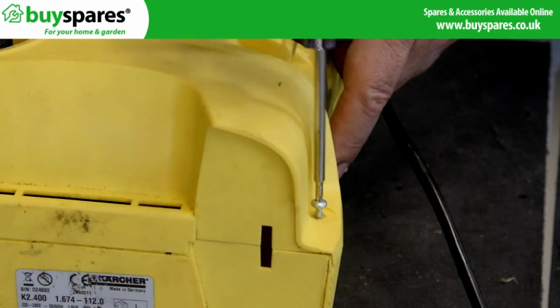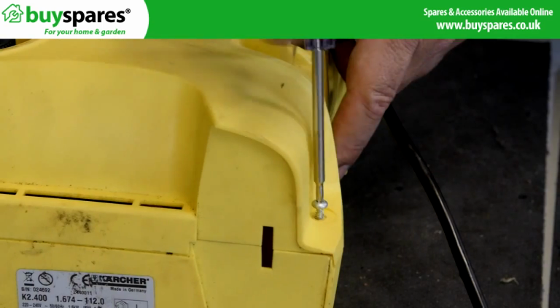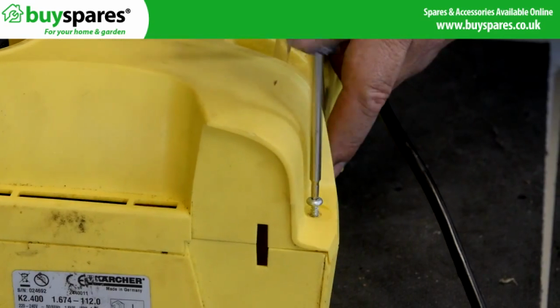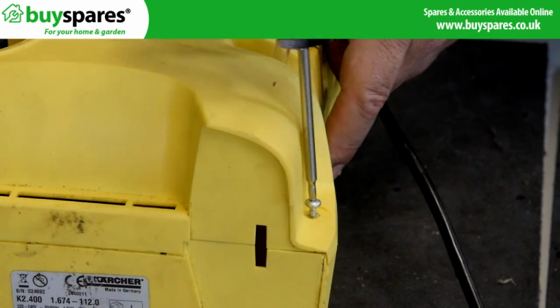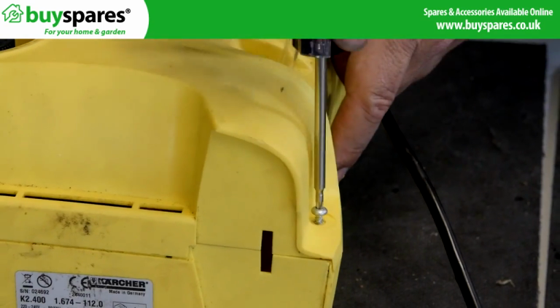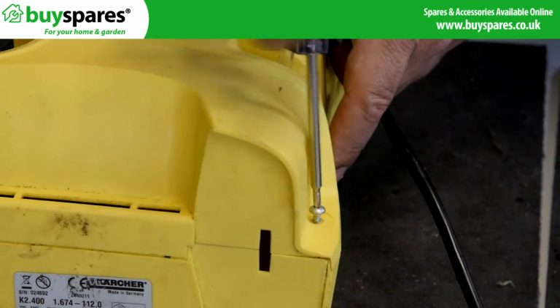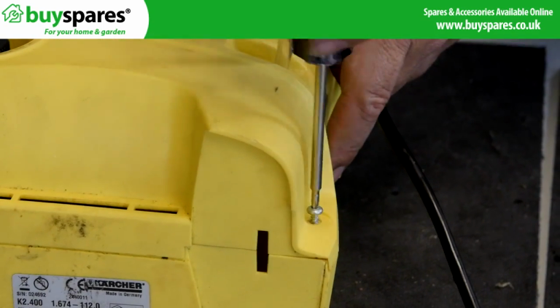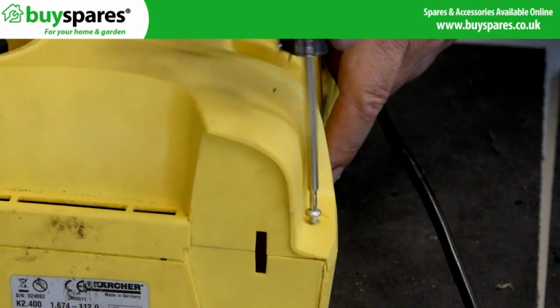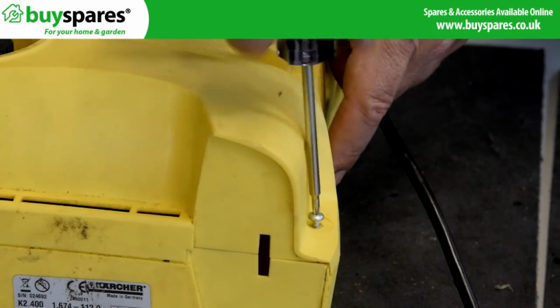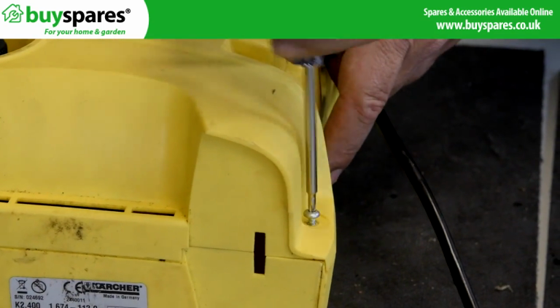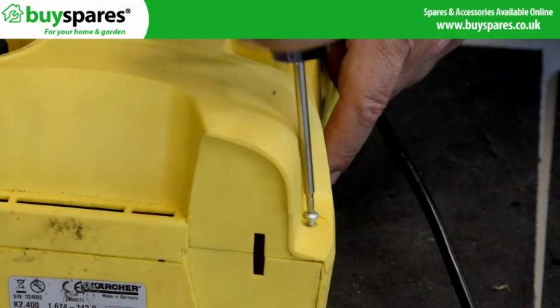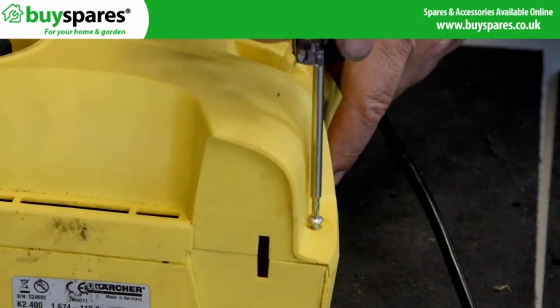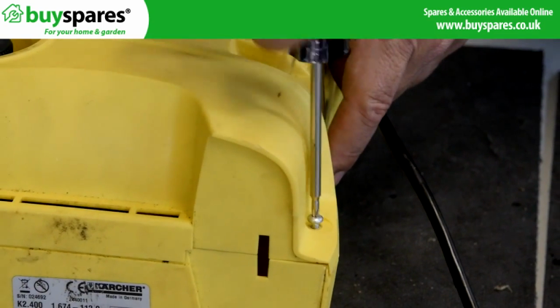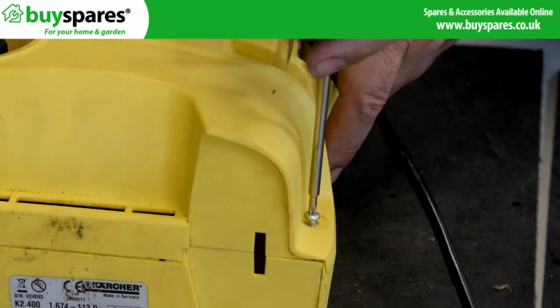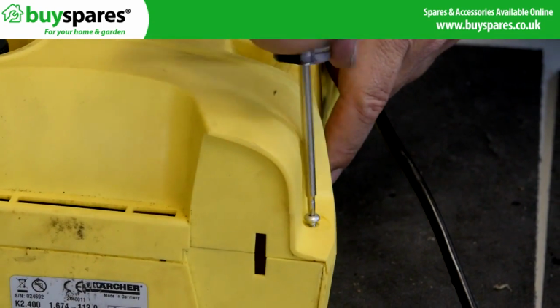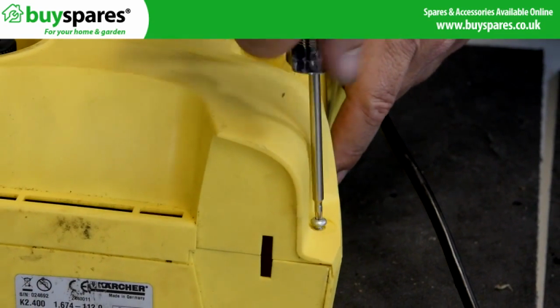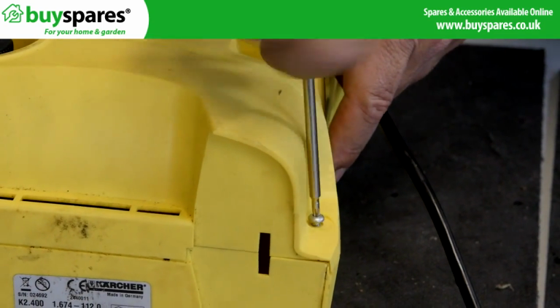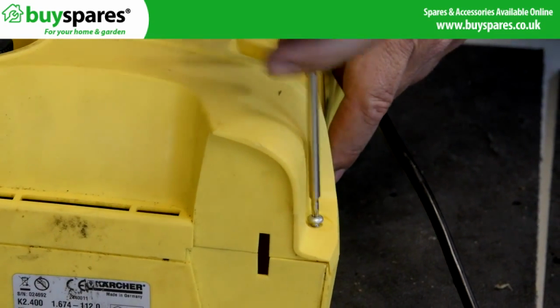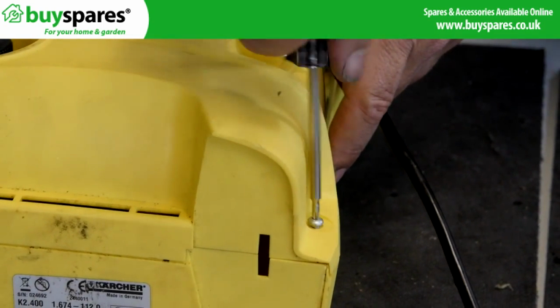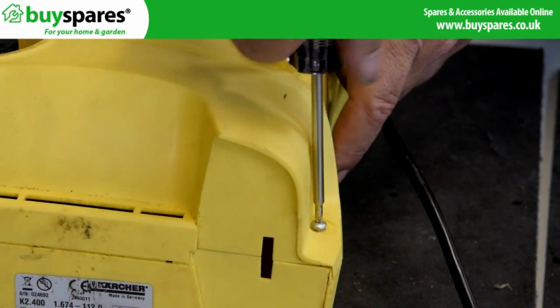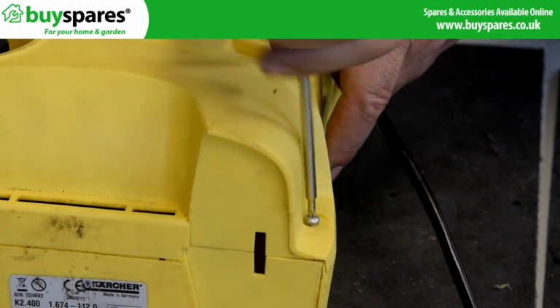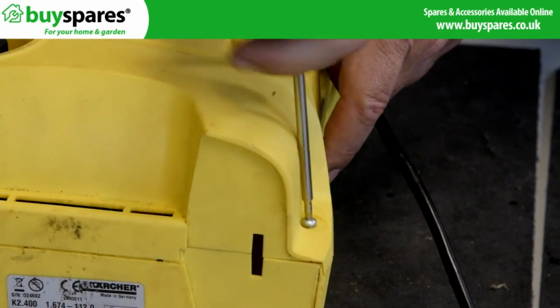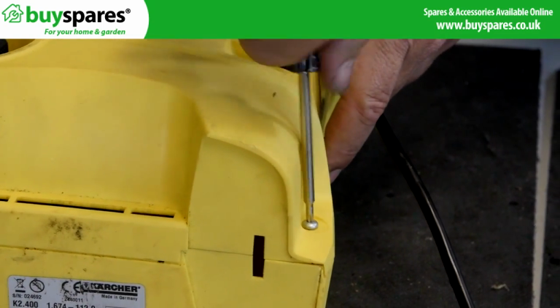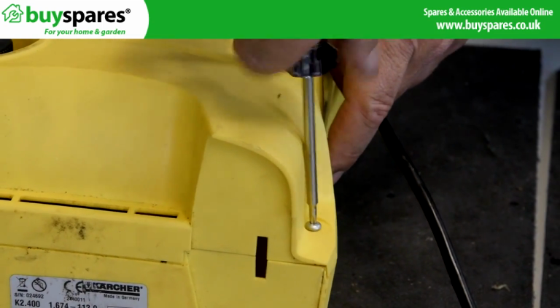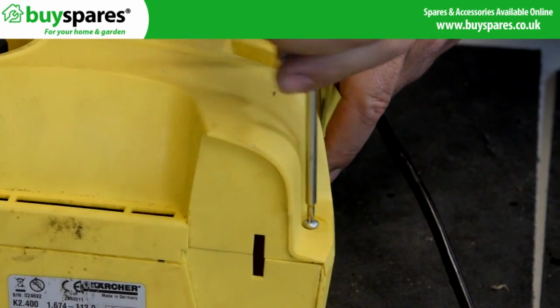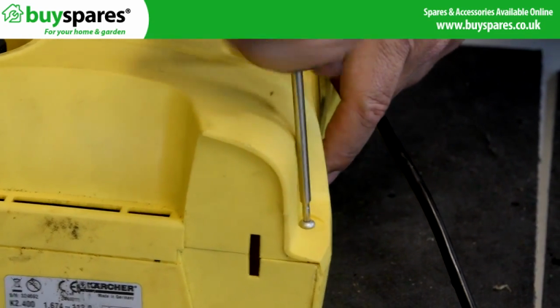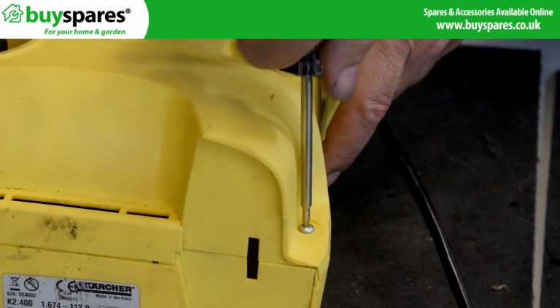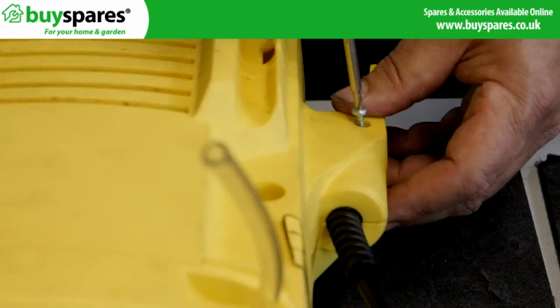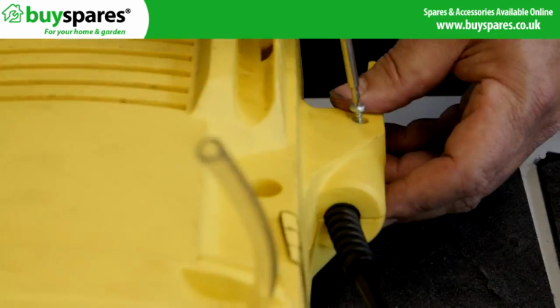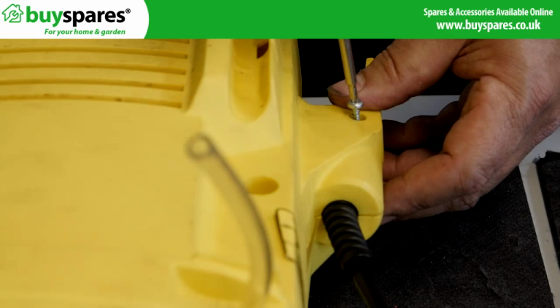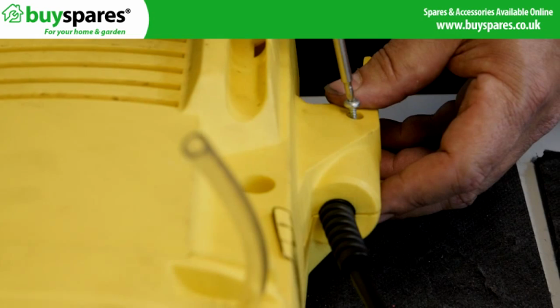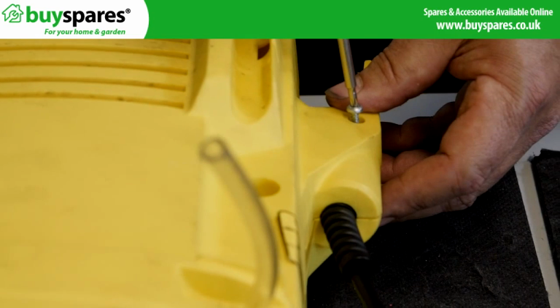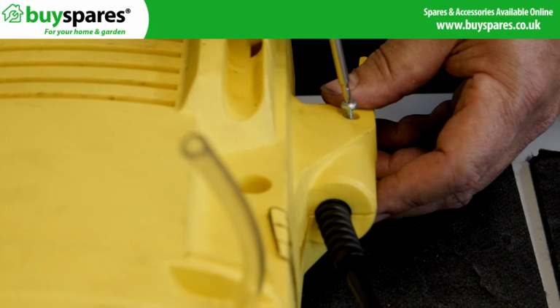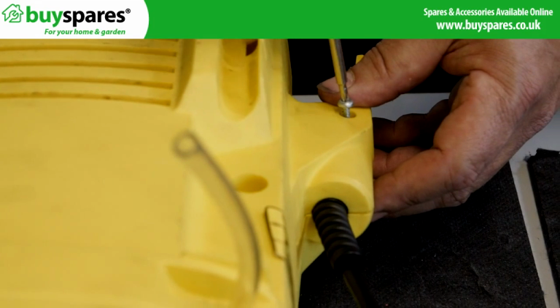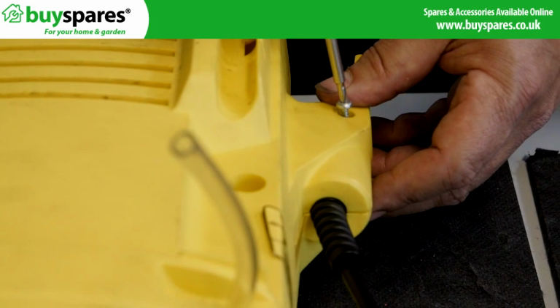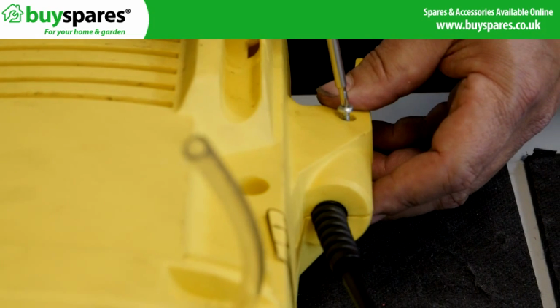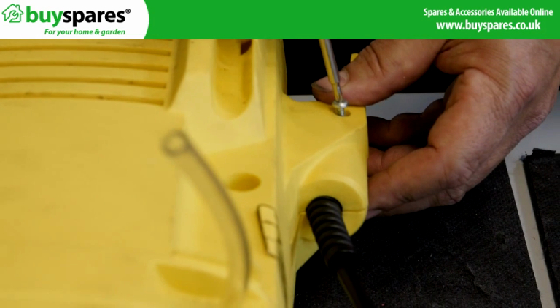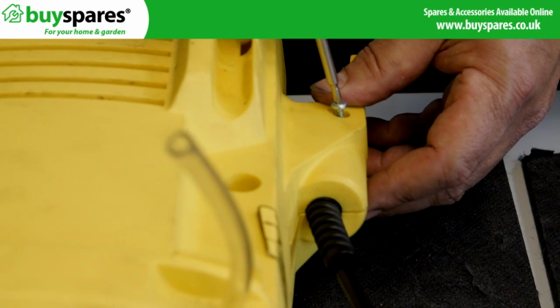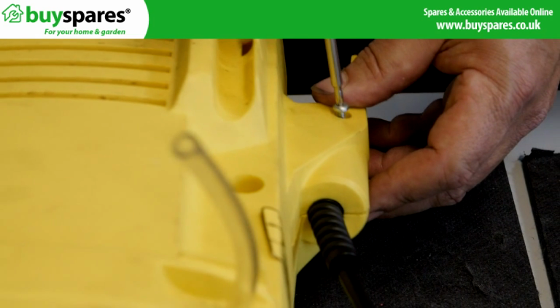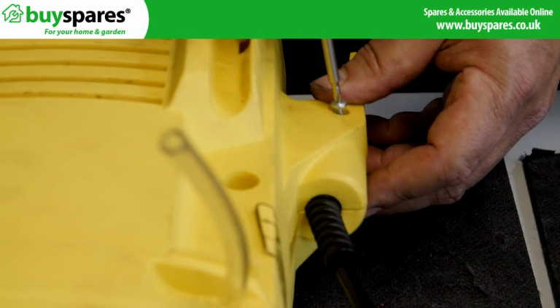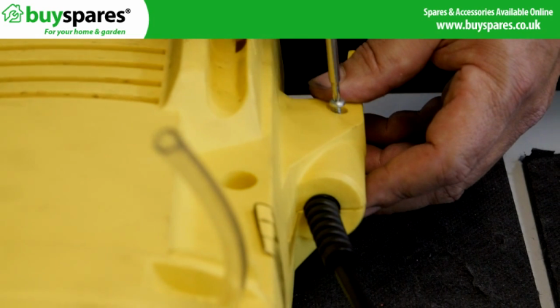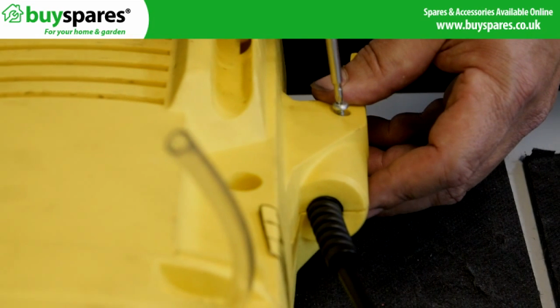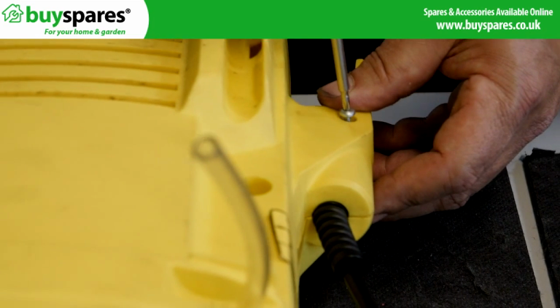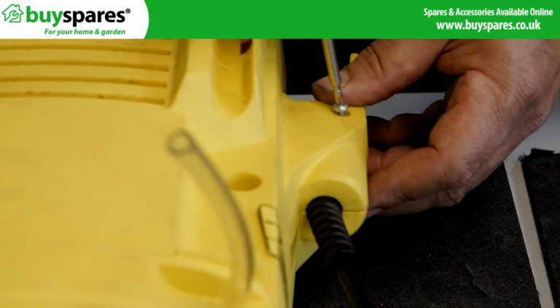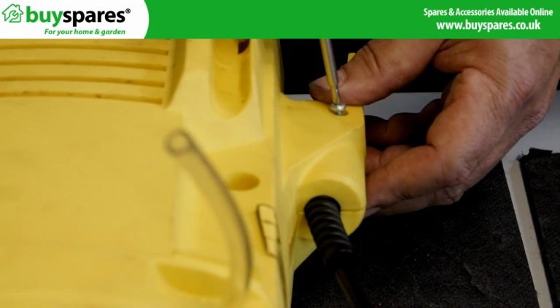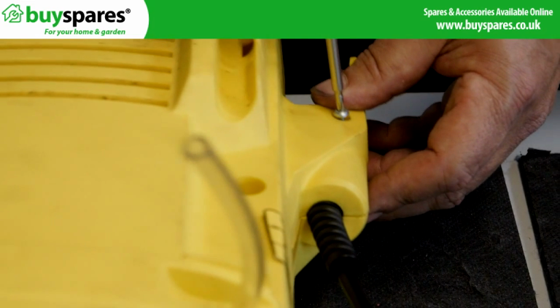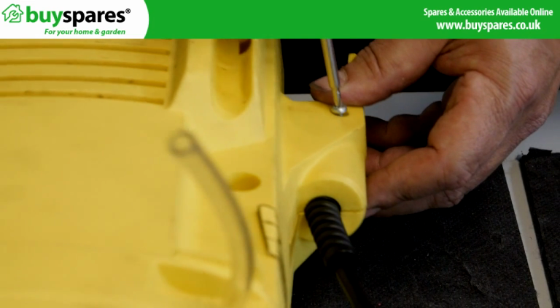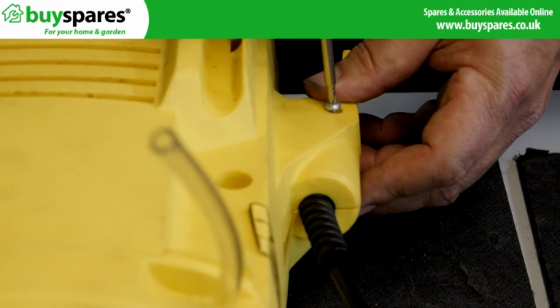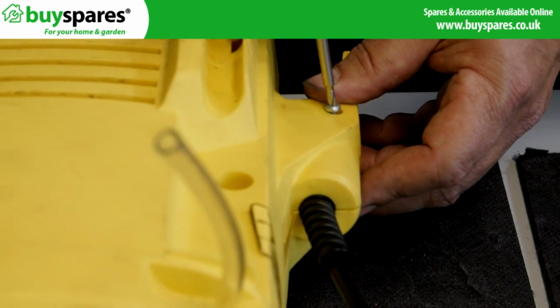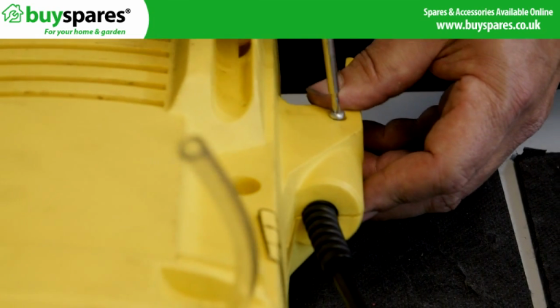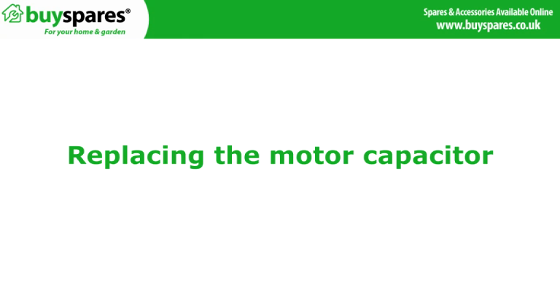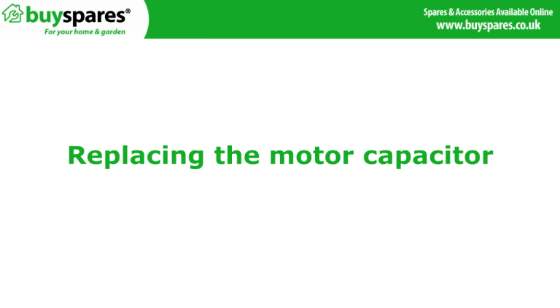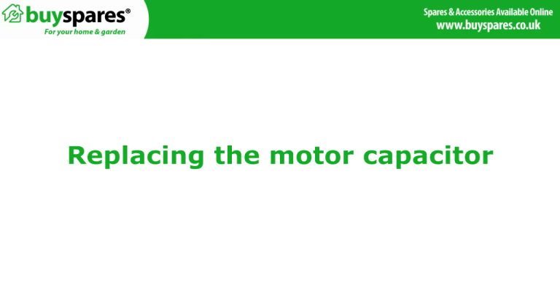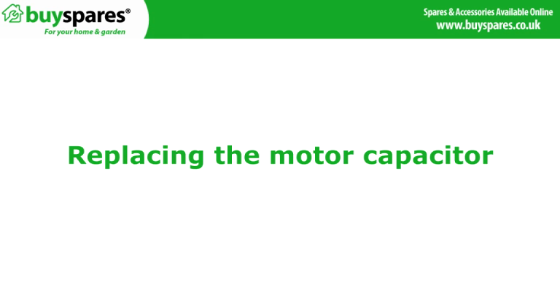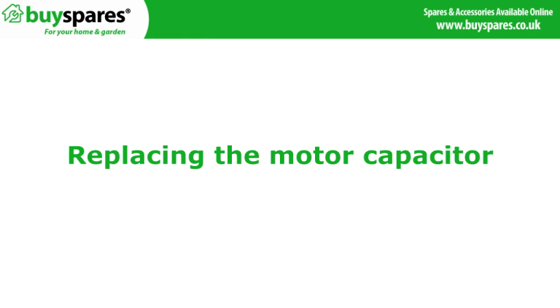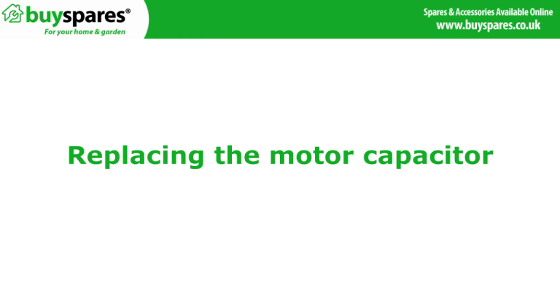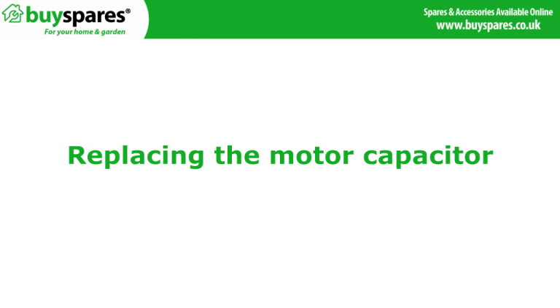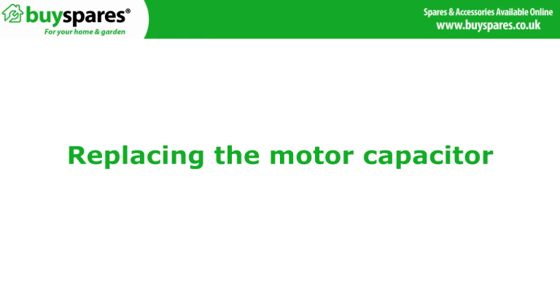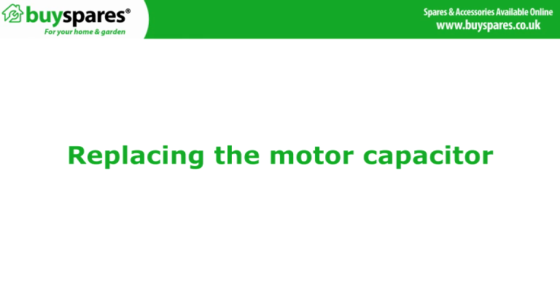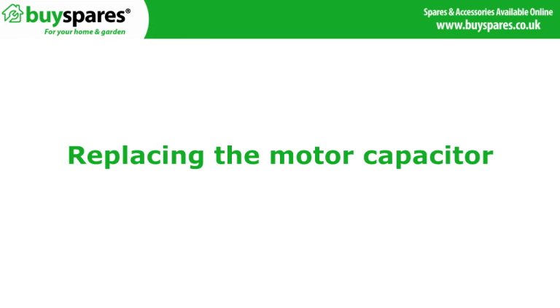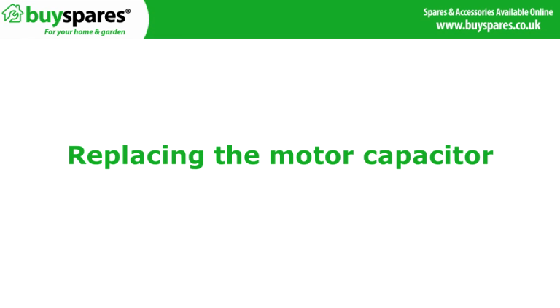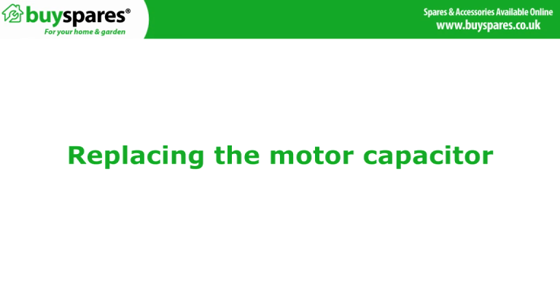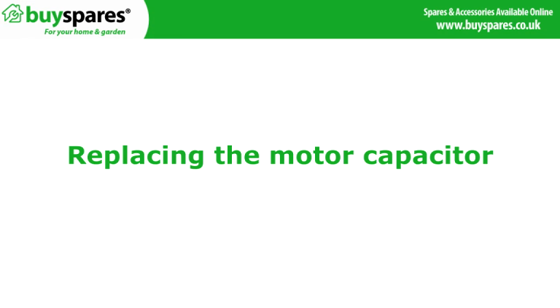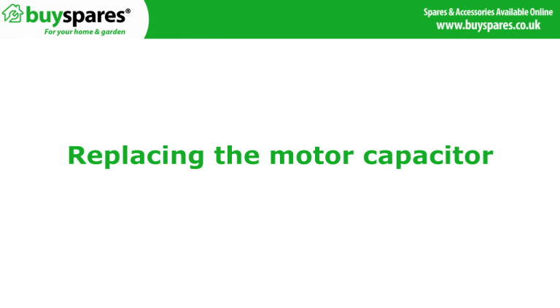Refit all screws and any additional parts. Replacing the motor capacitor.